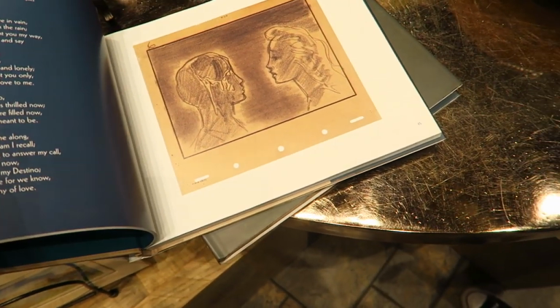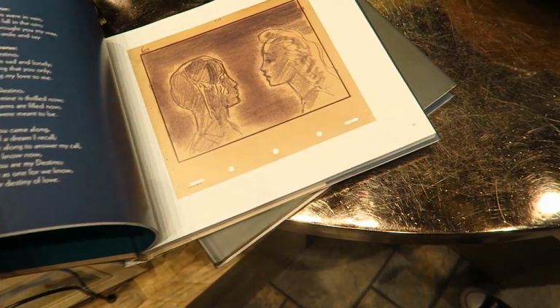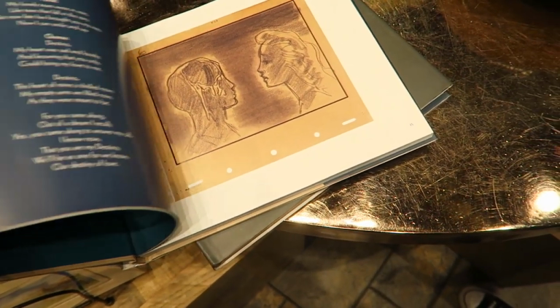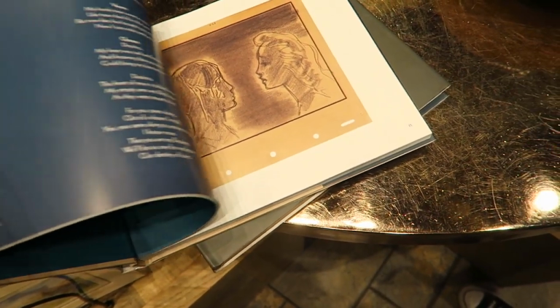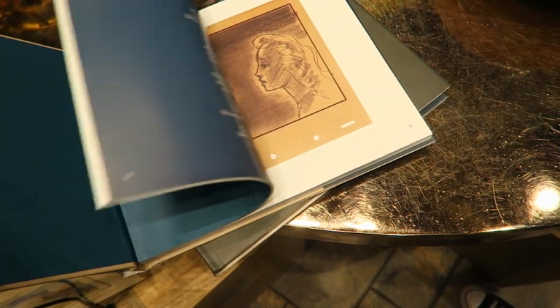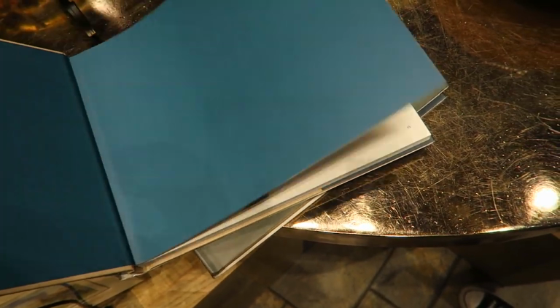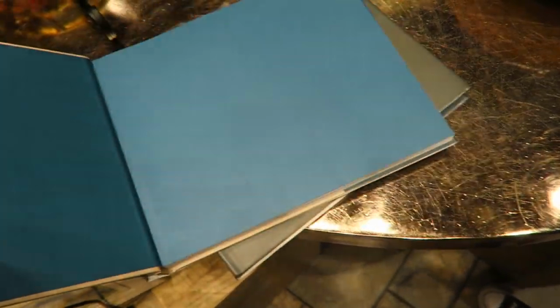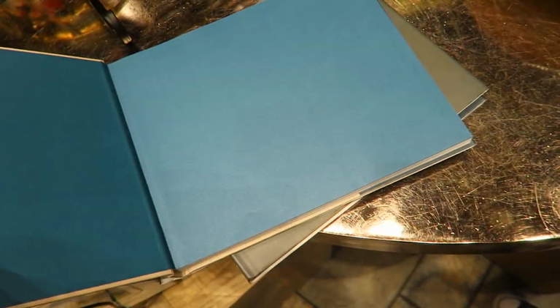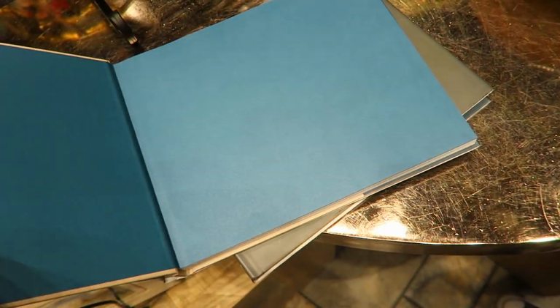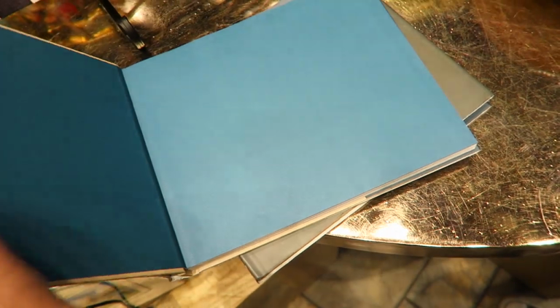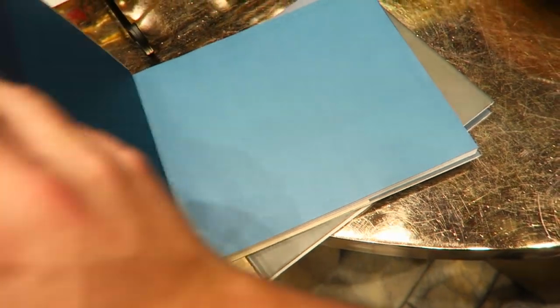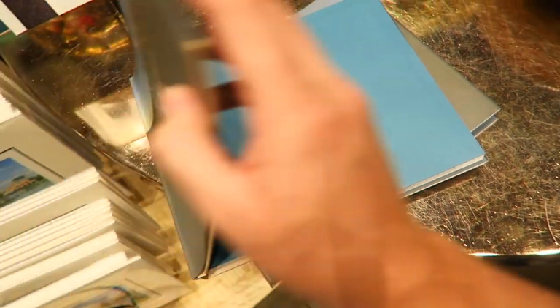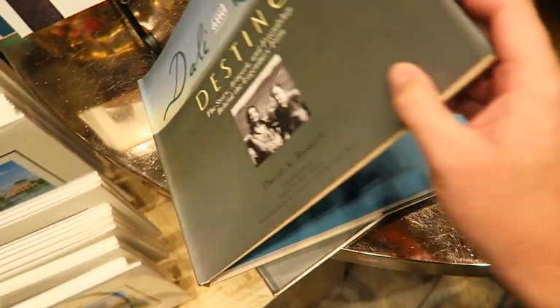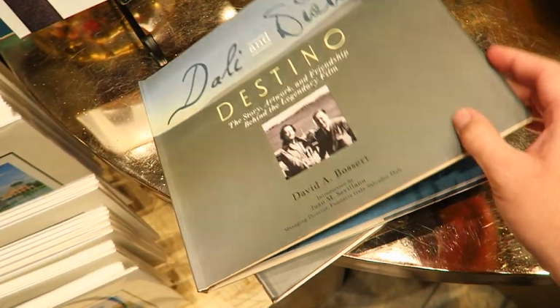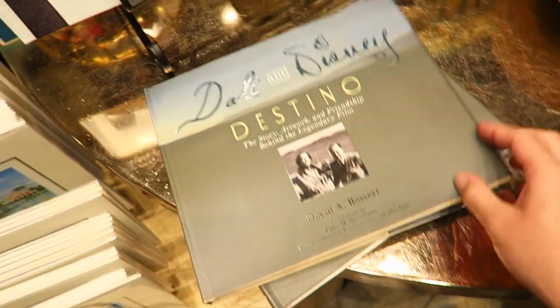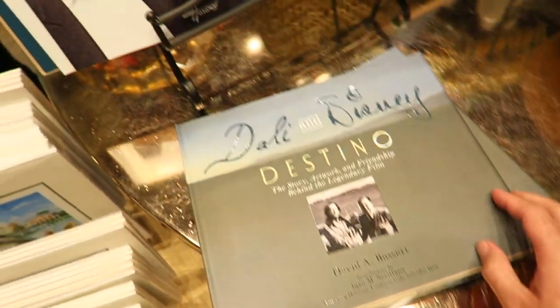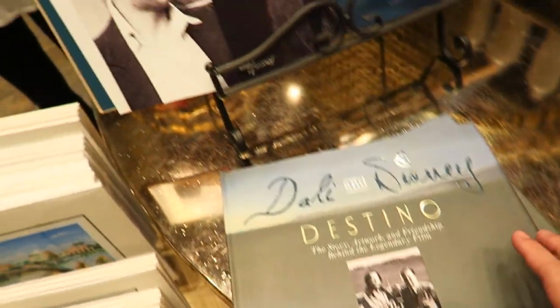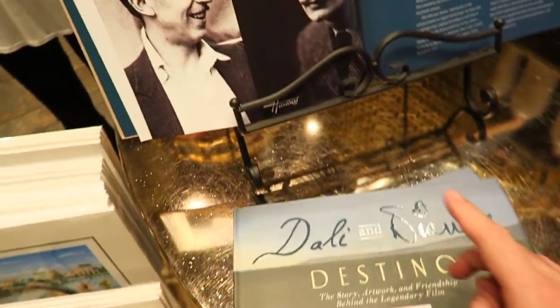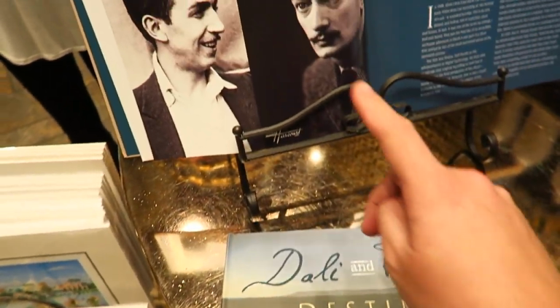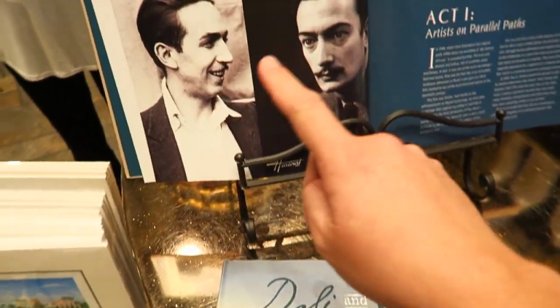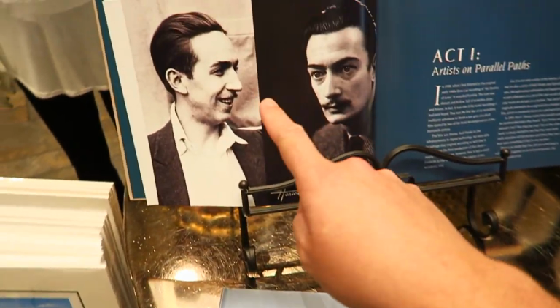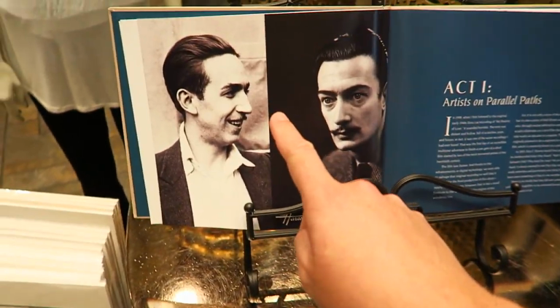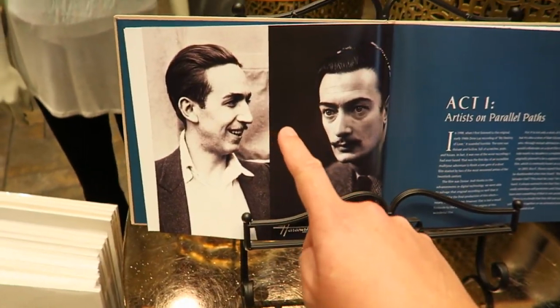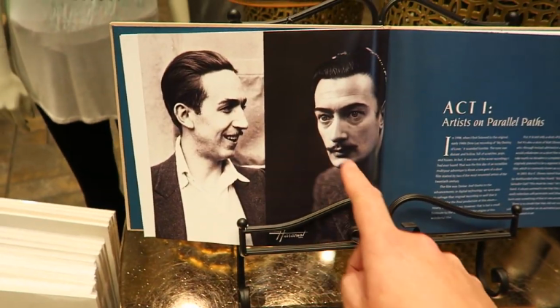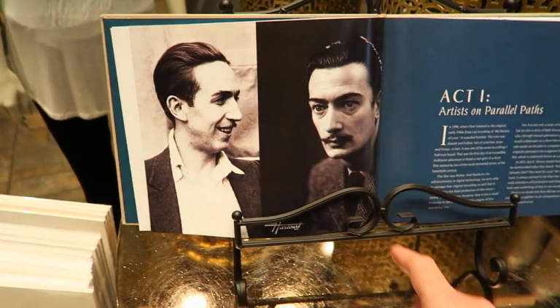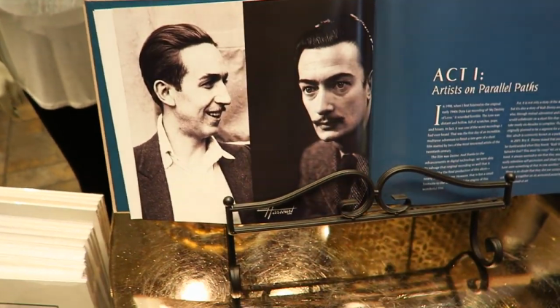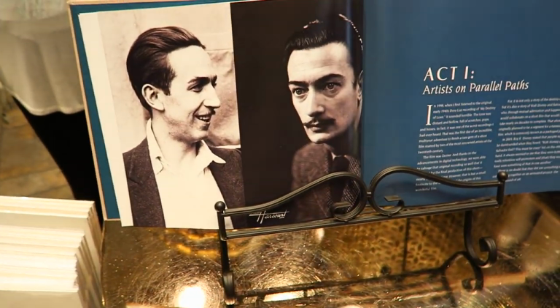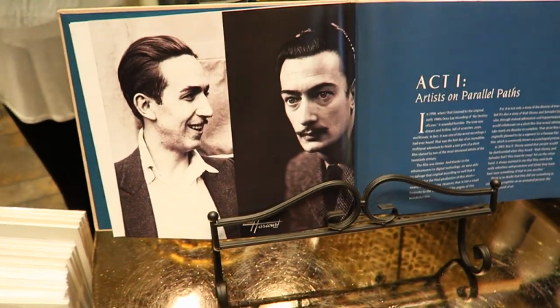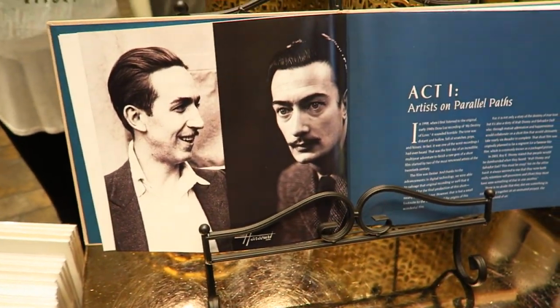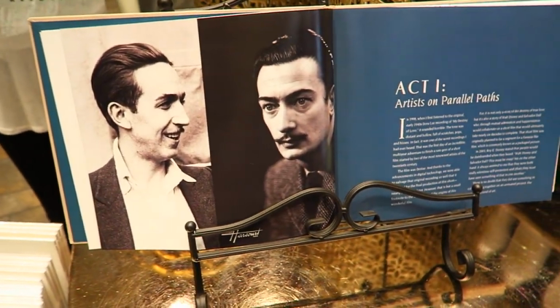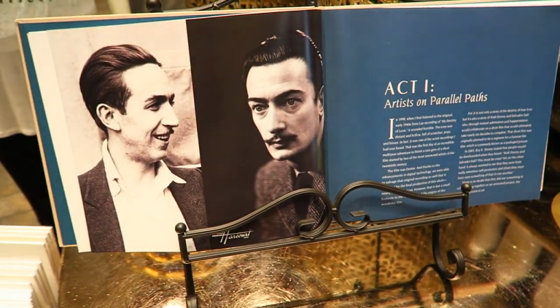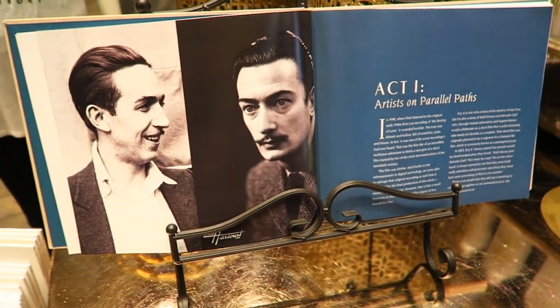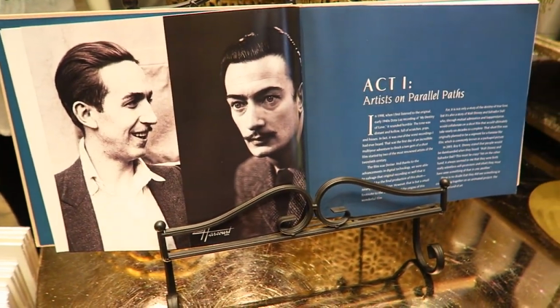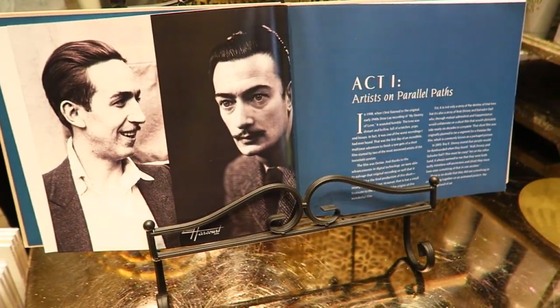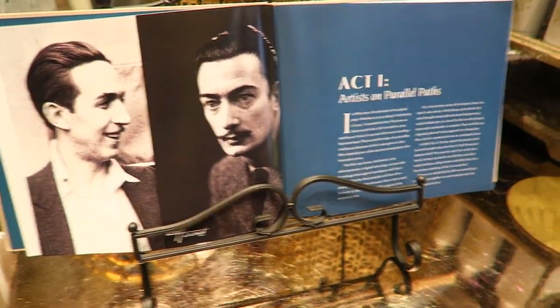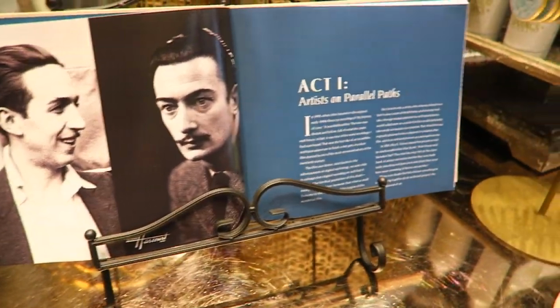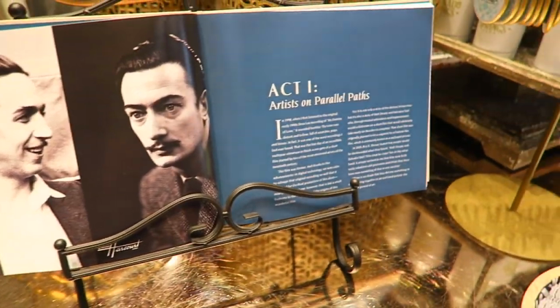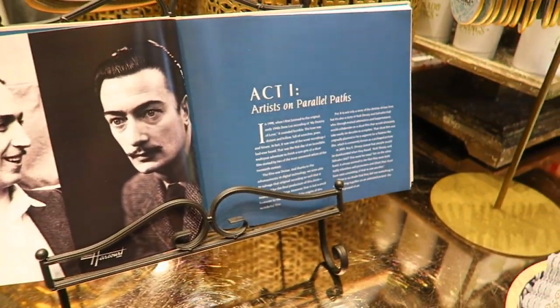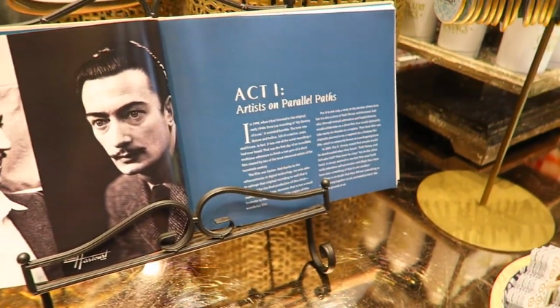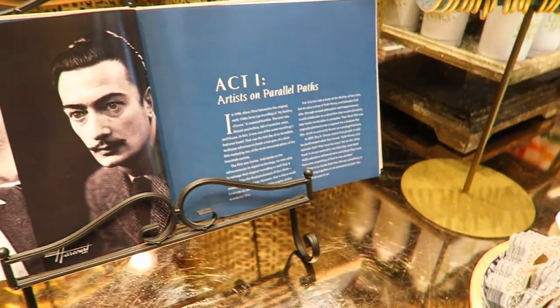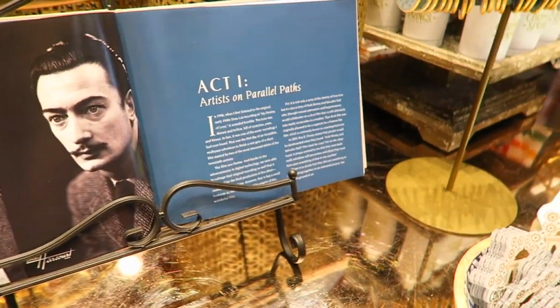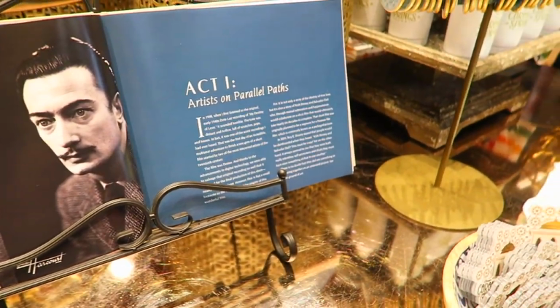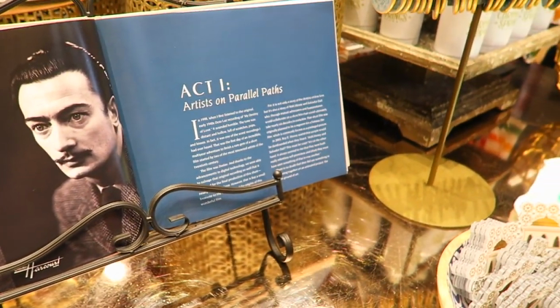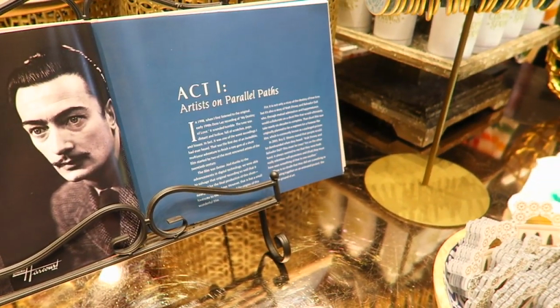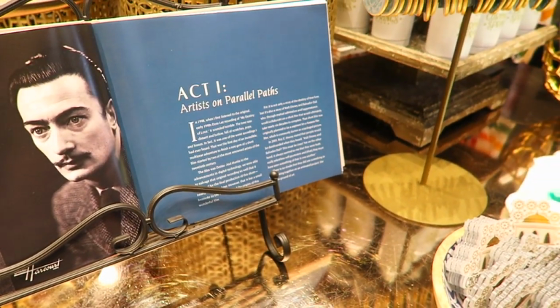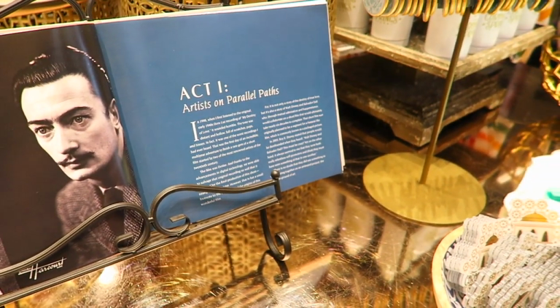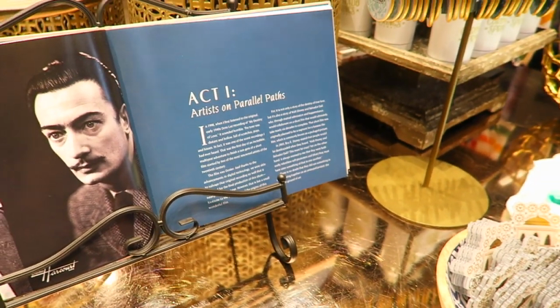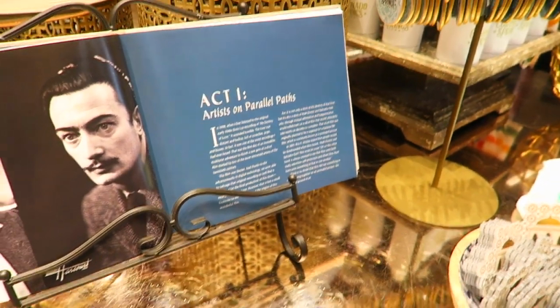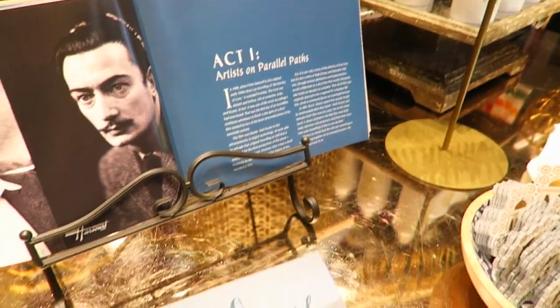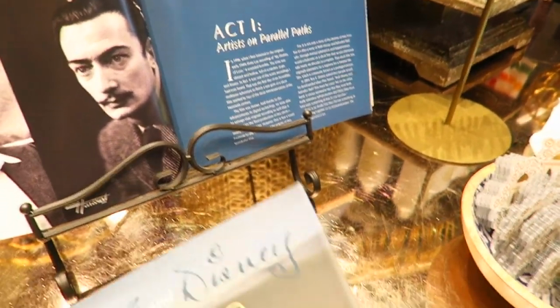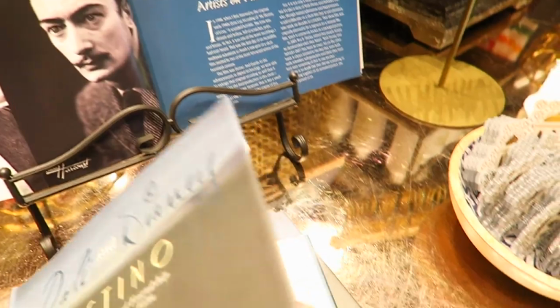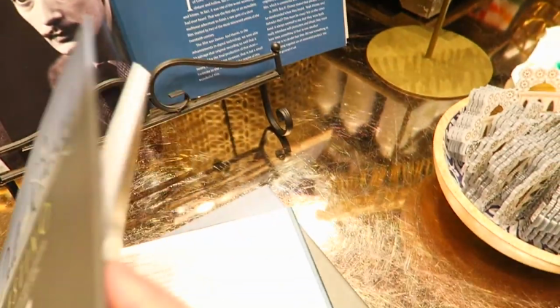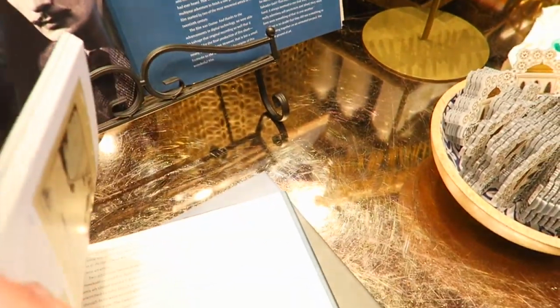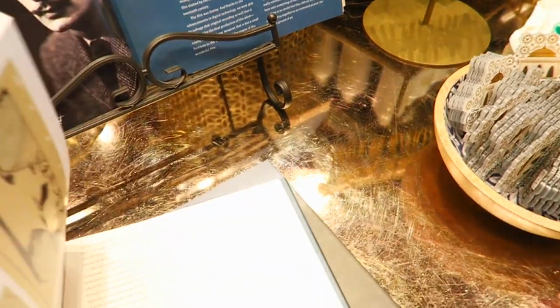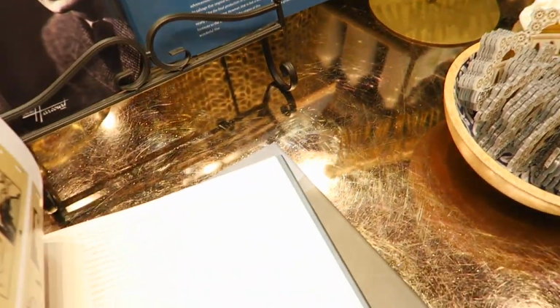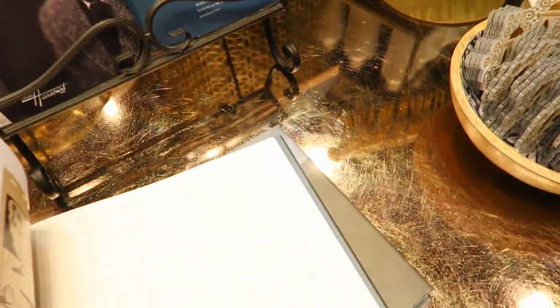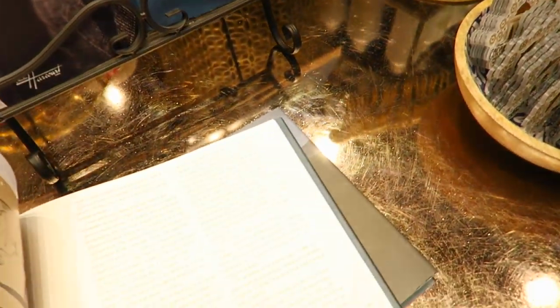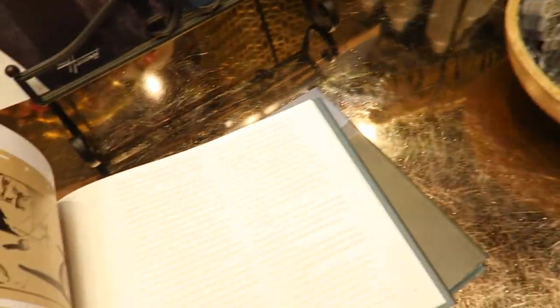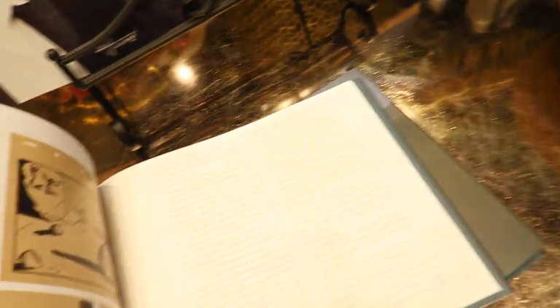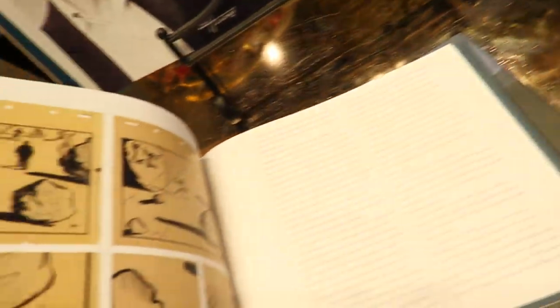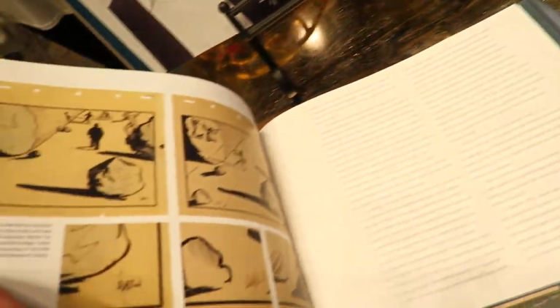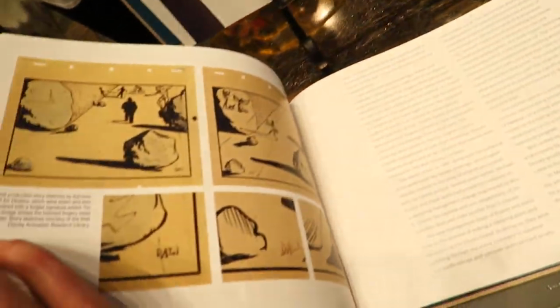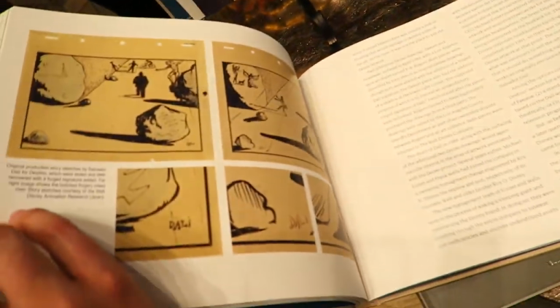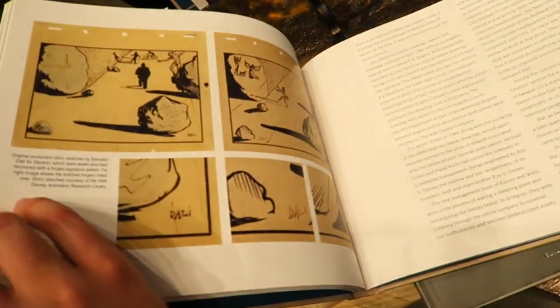This display over here is all about the story of the new tower - why it was built and what Disney's vision was.